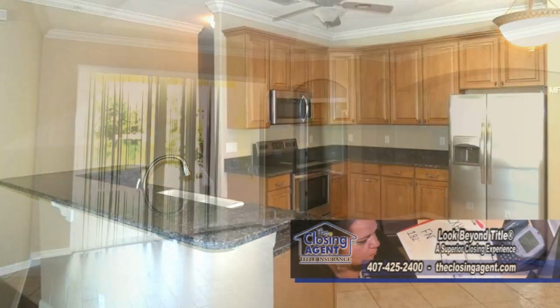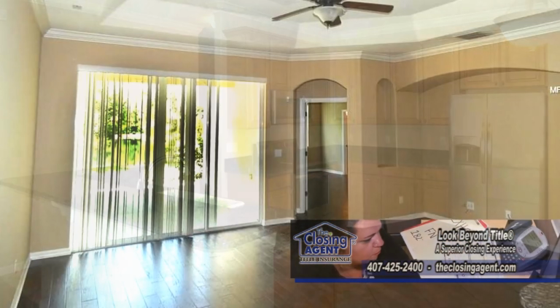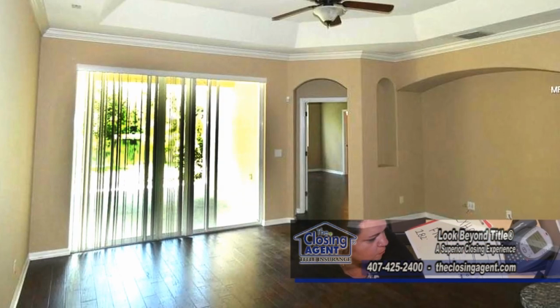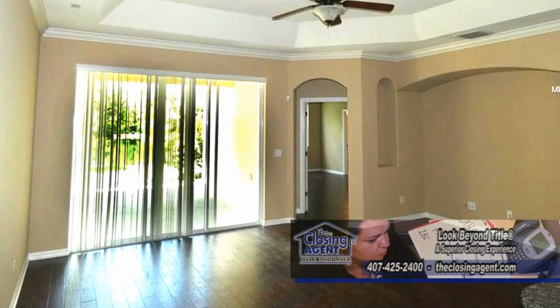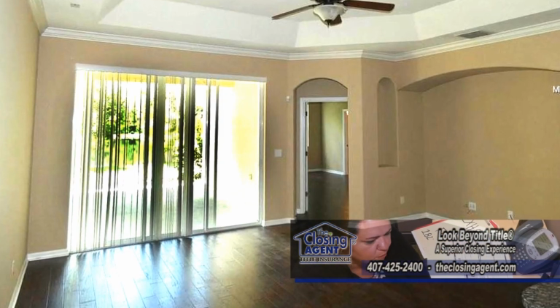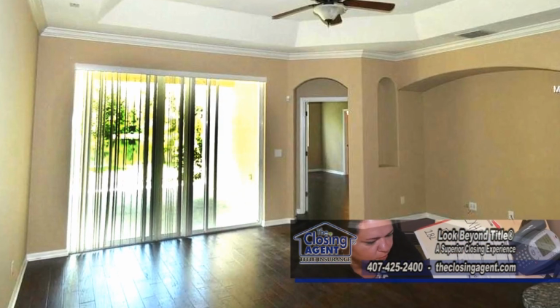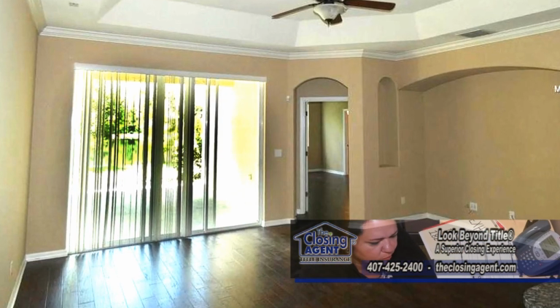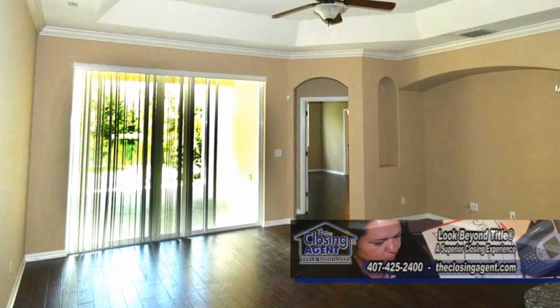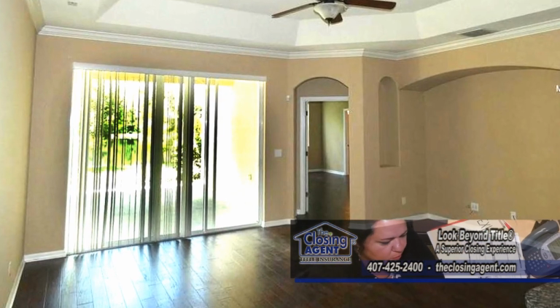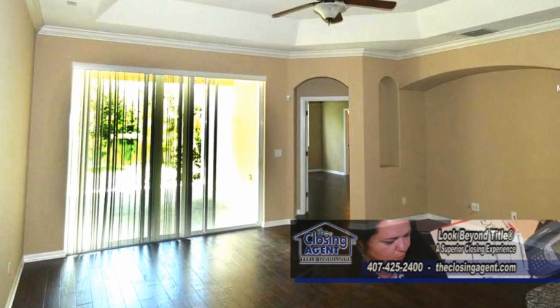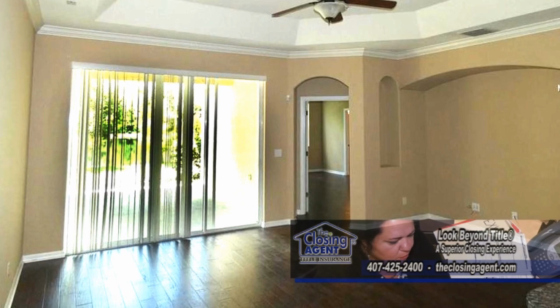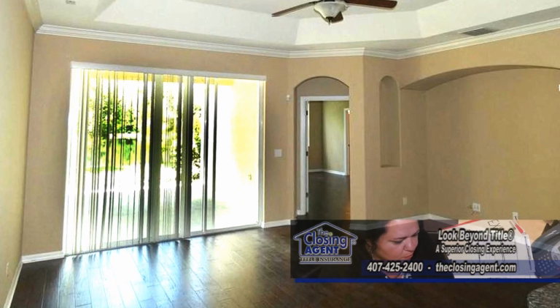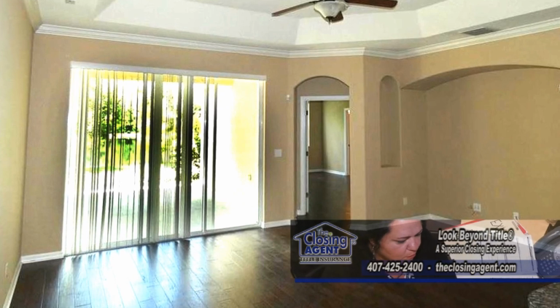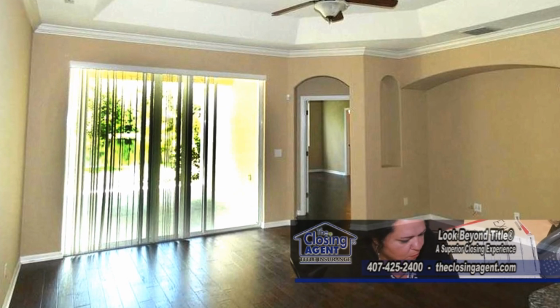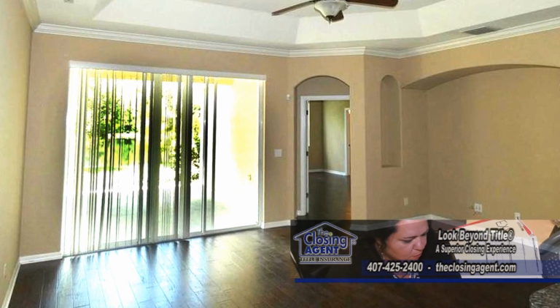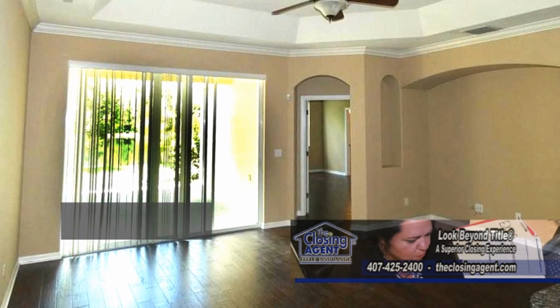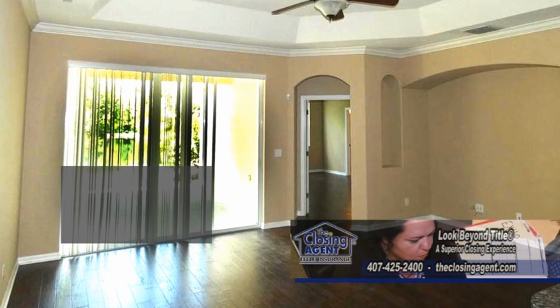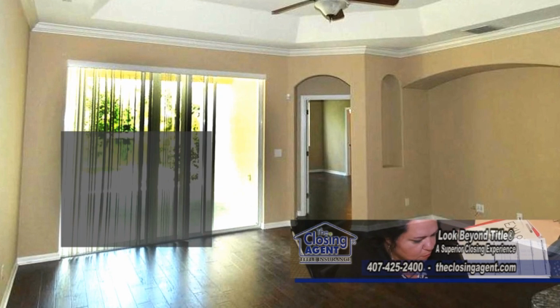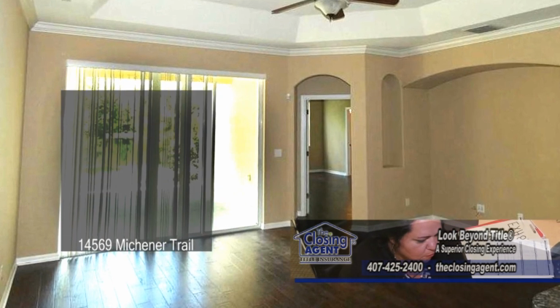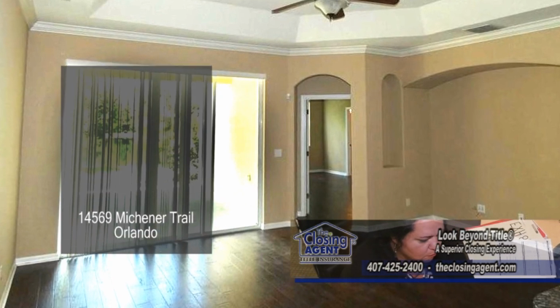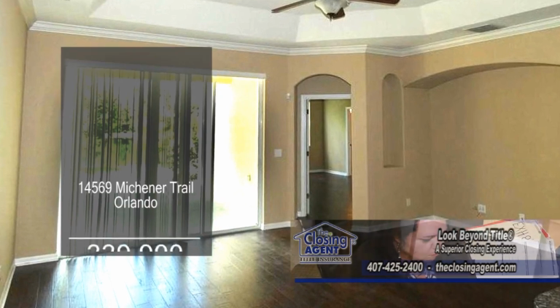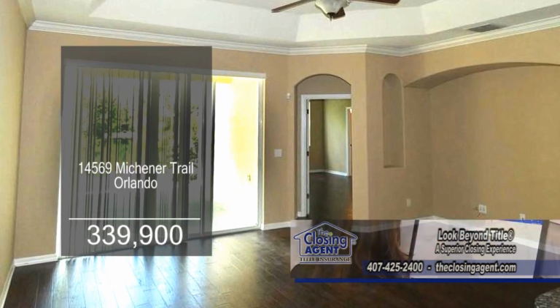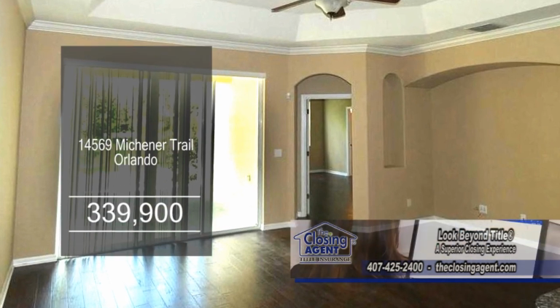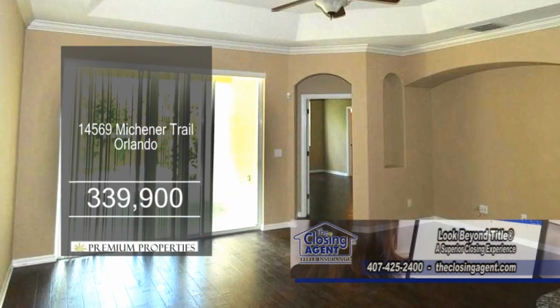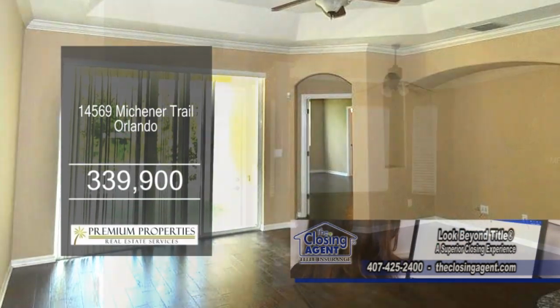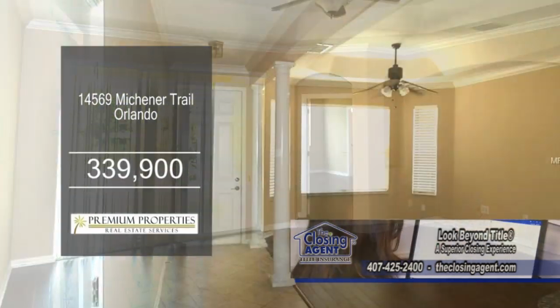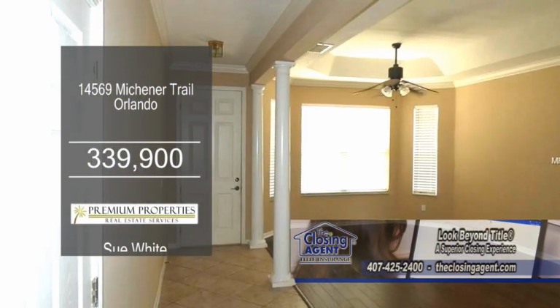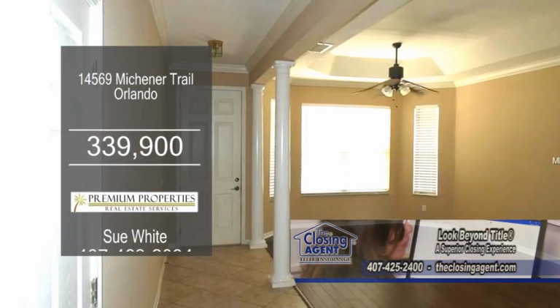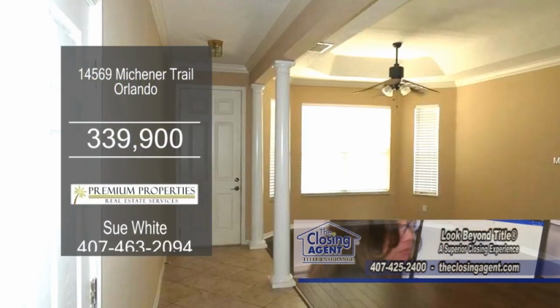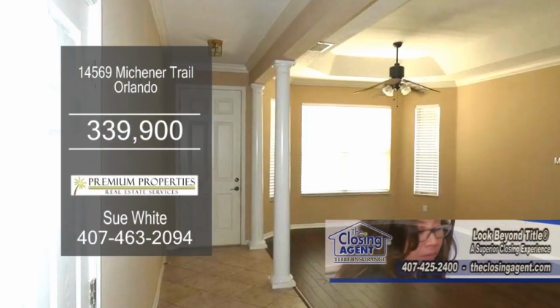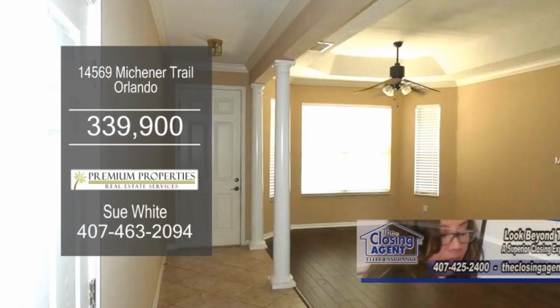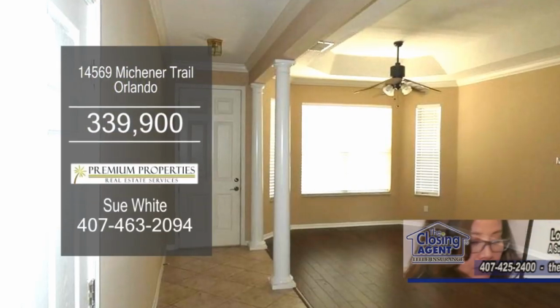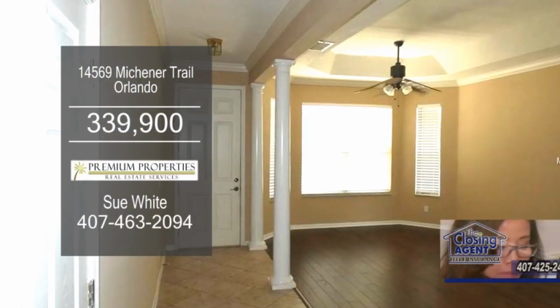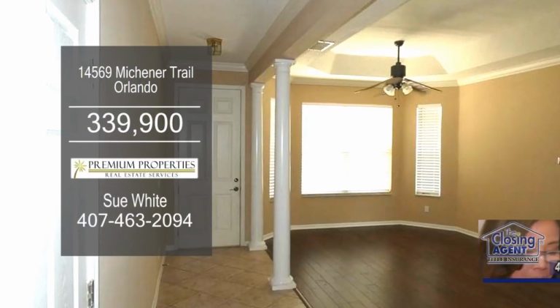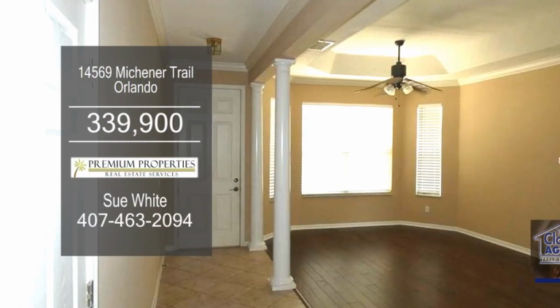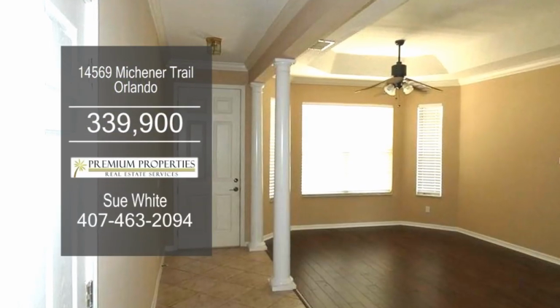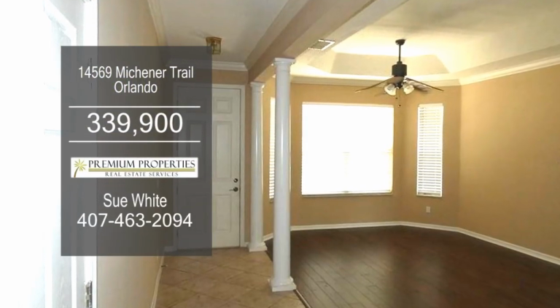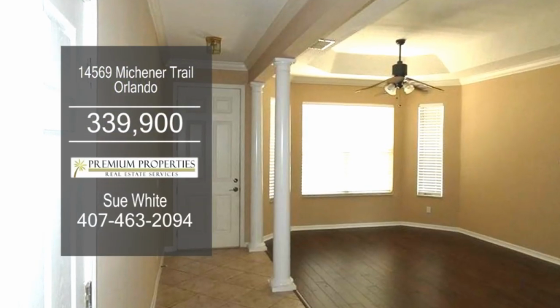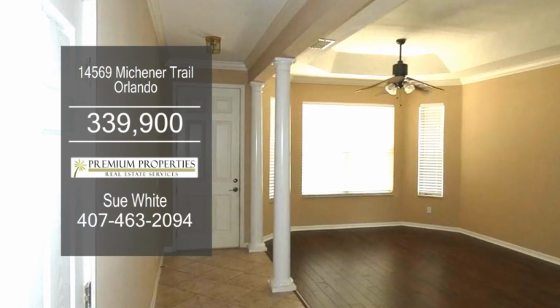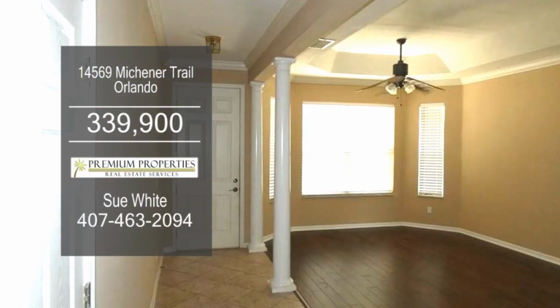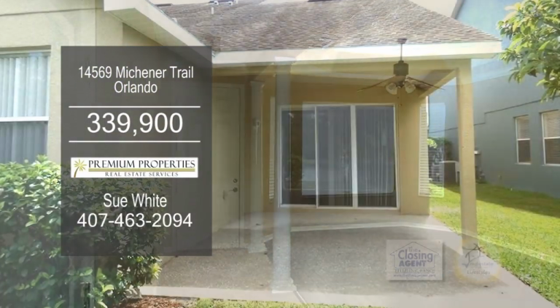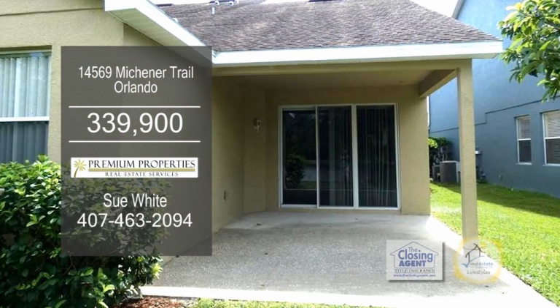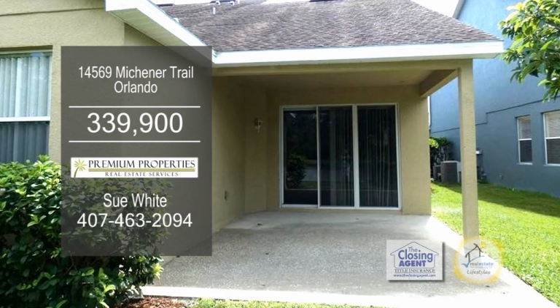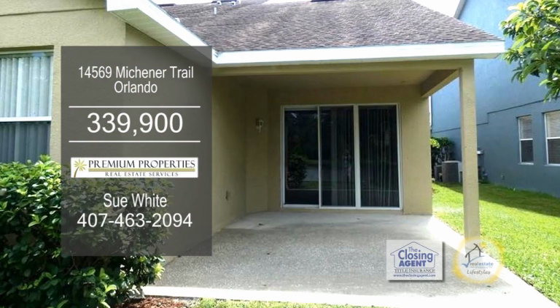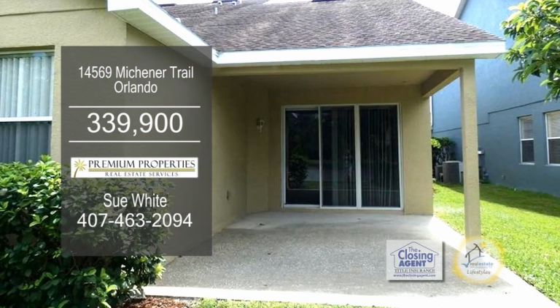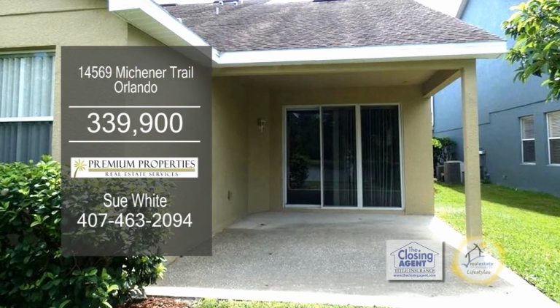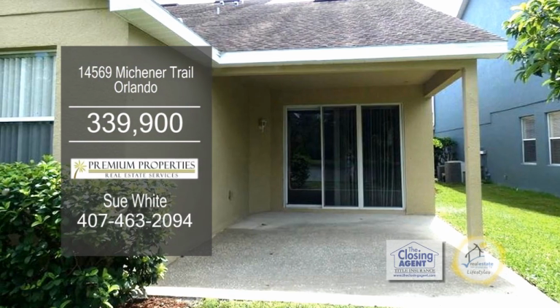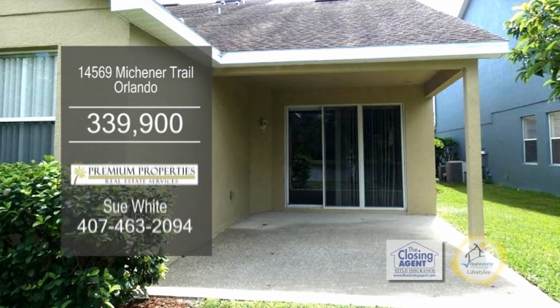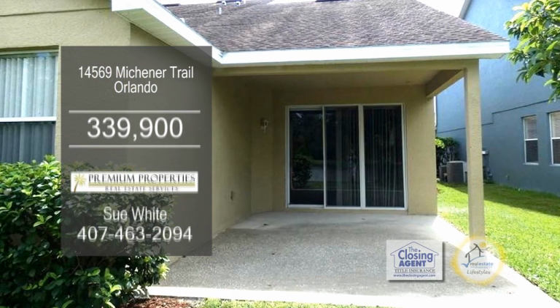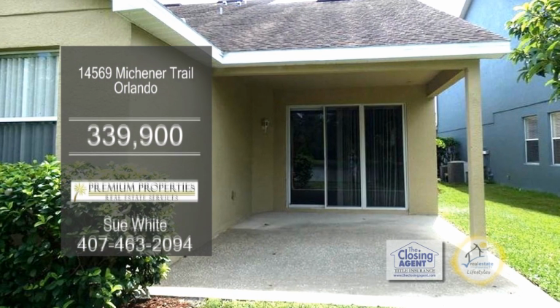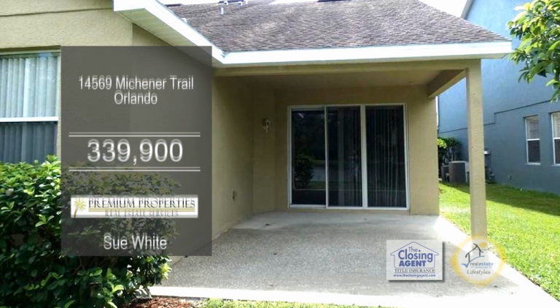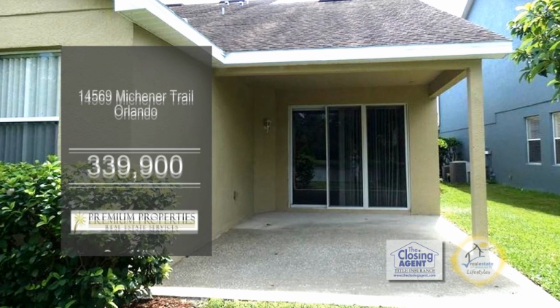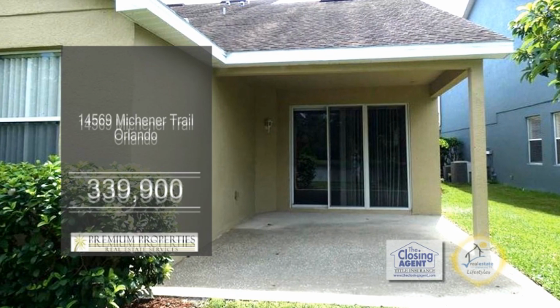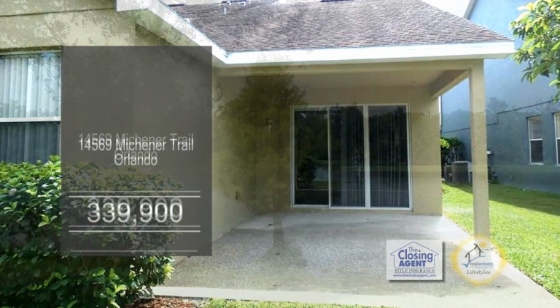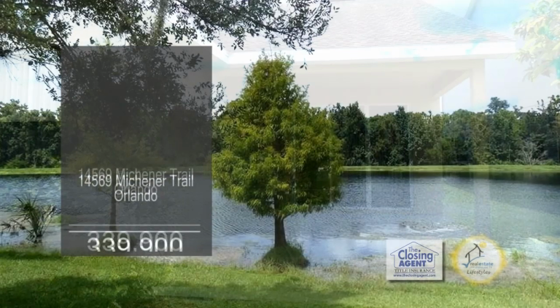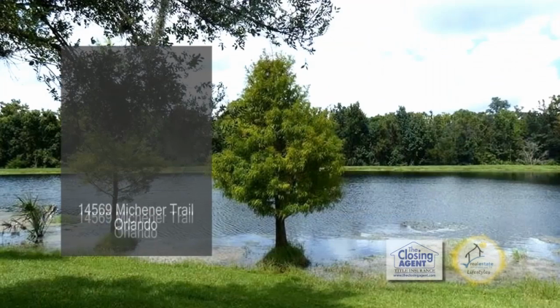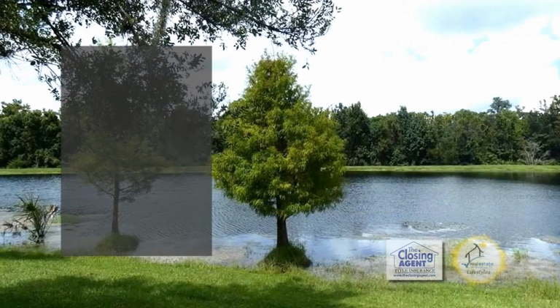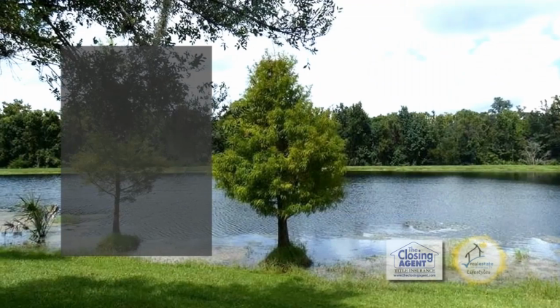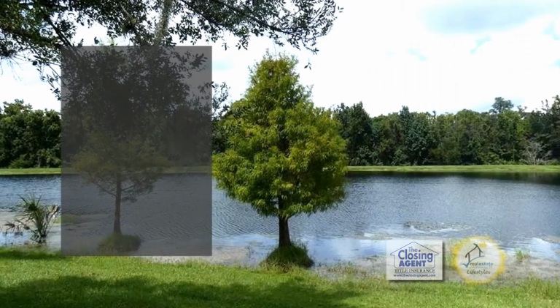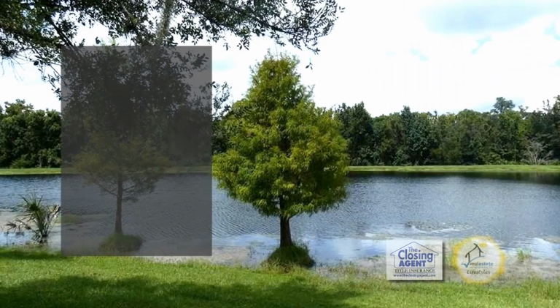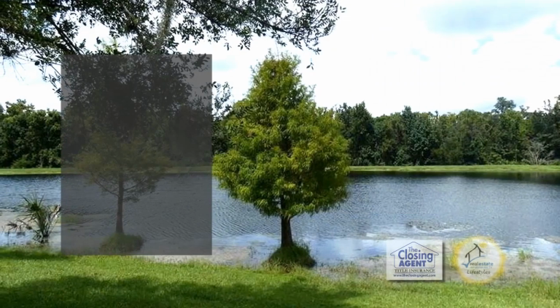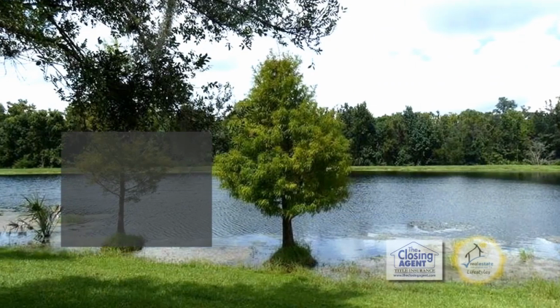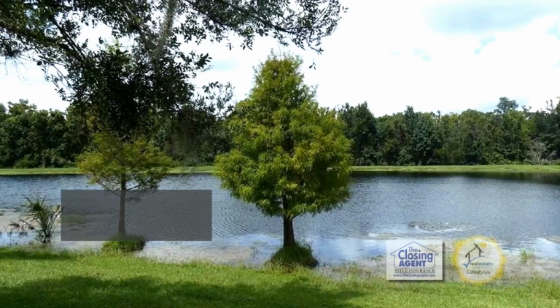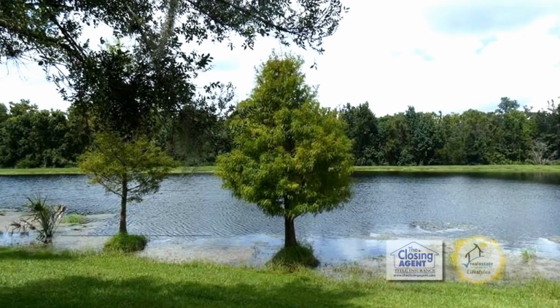The family room is wired for surround sound. Sliders off the family room lead to the covered patio with a view of the spring-fed pond.